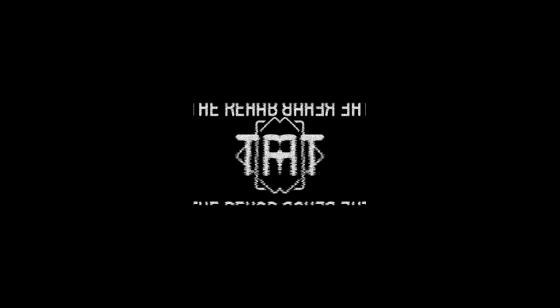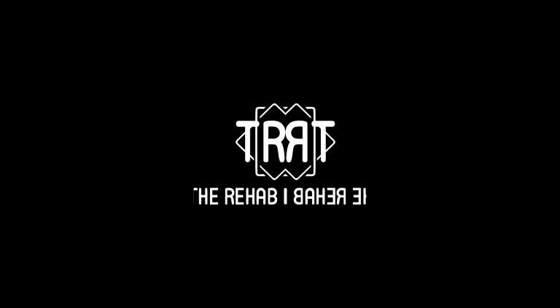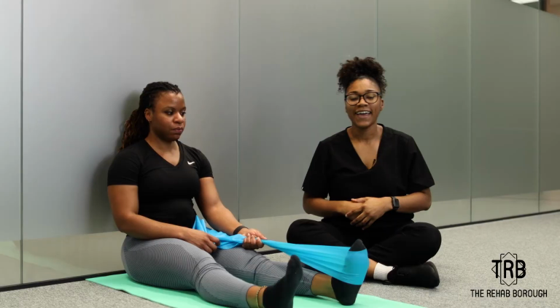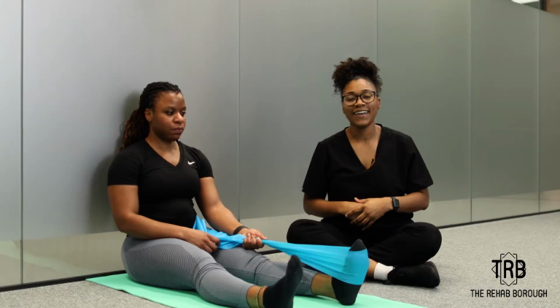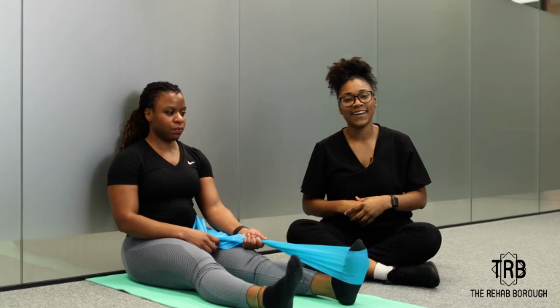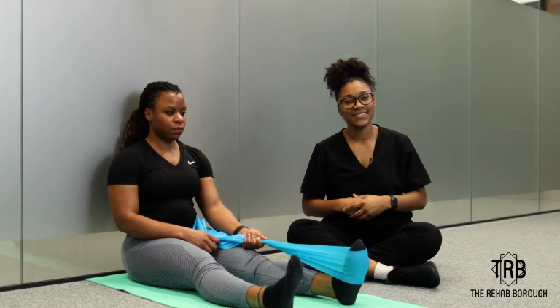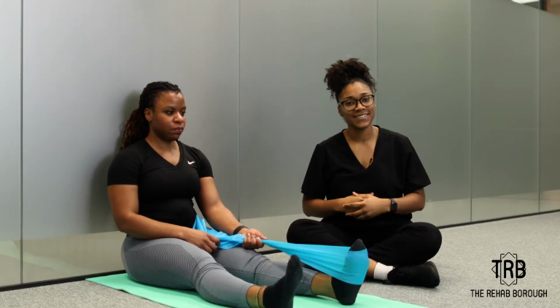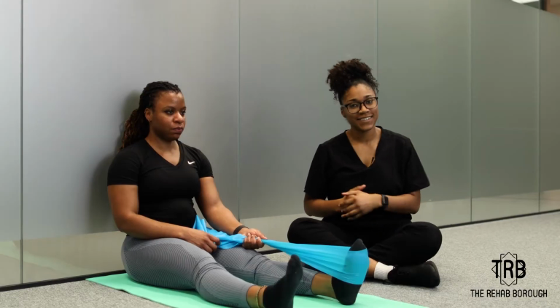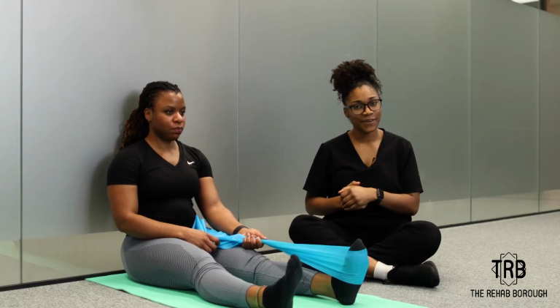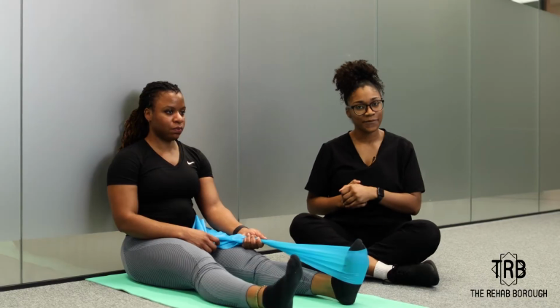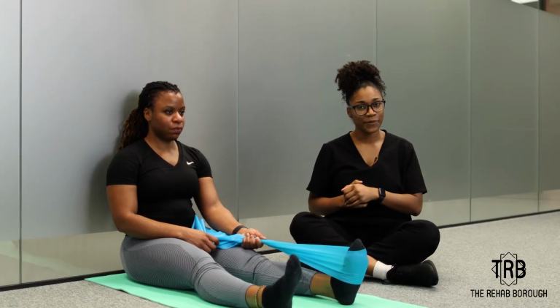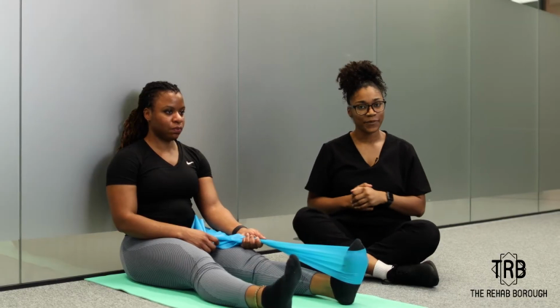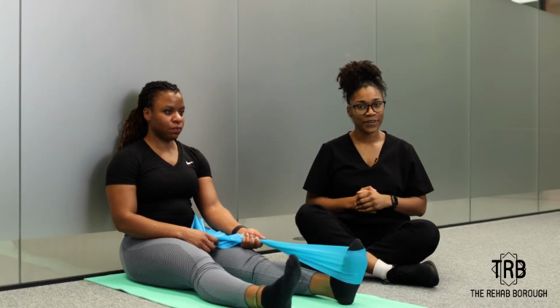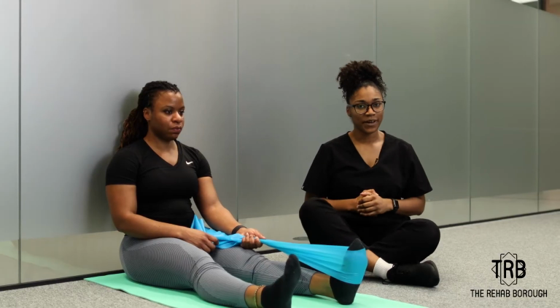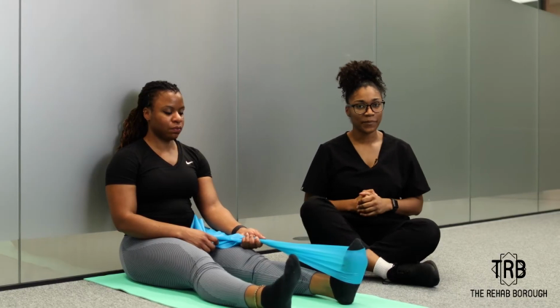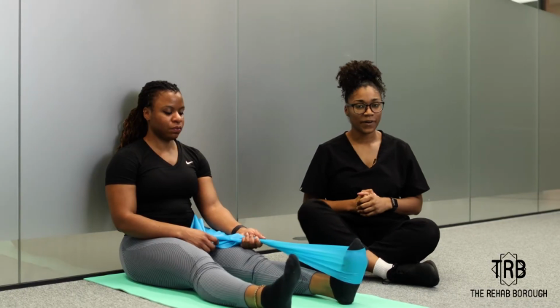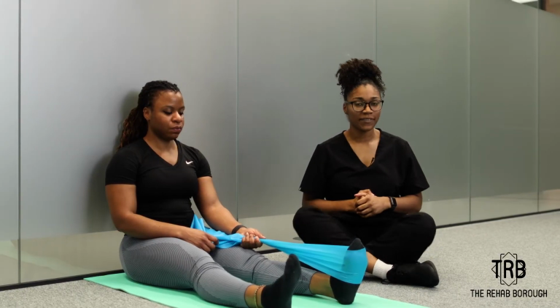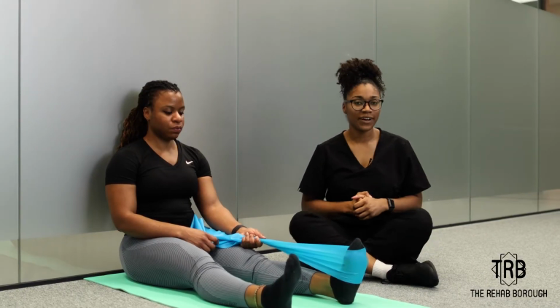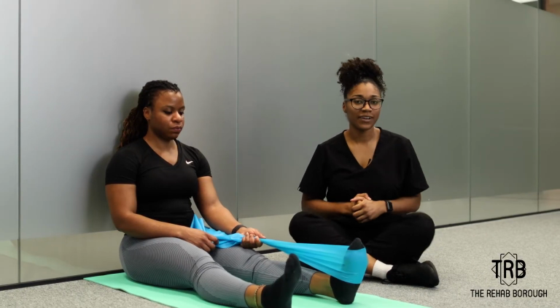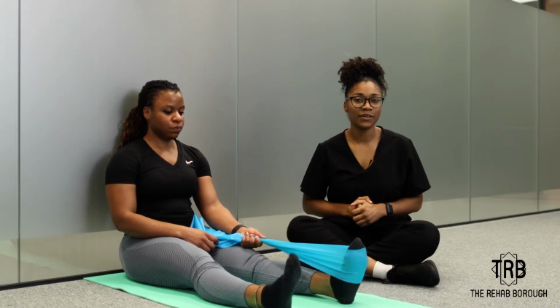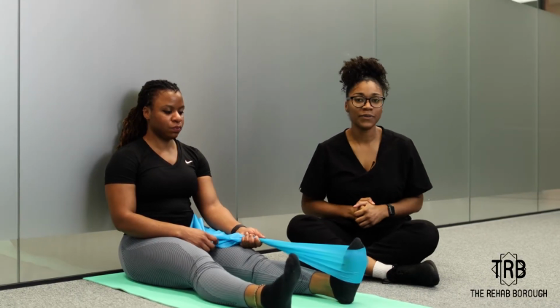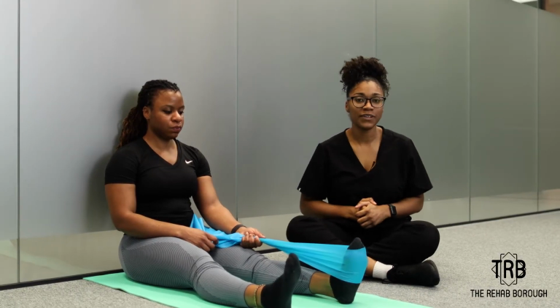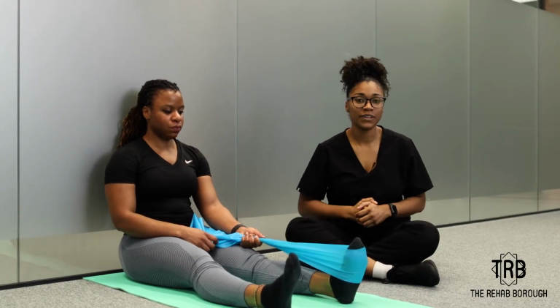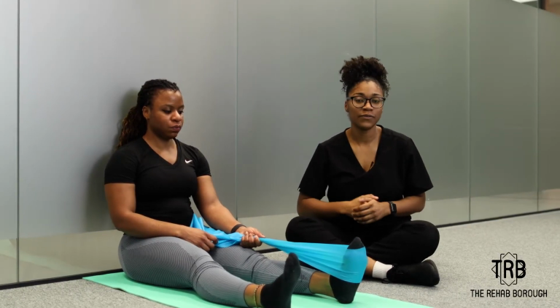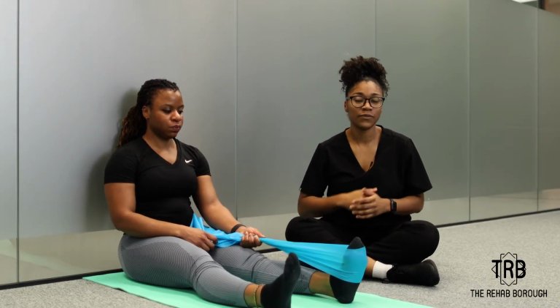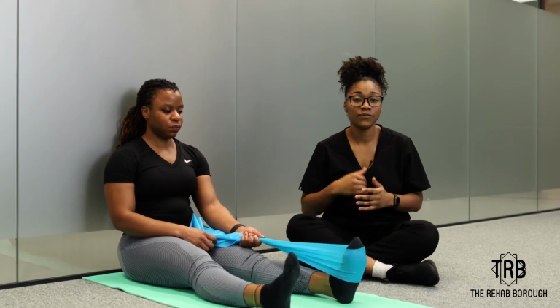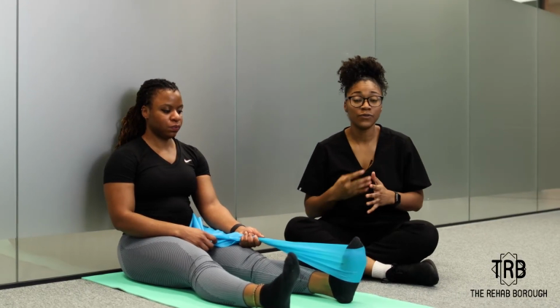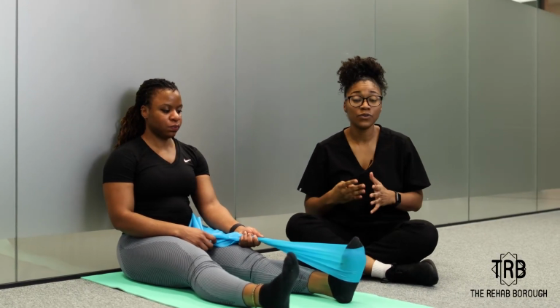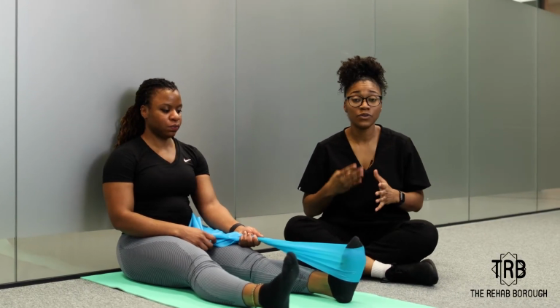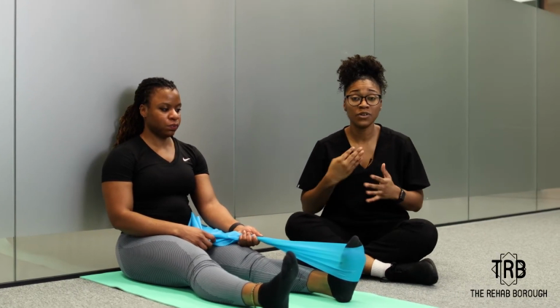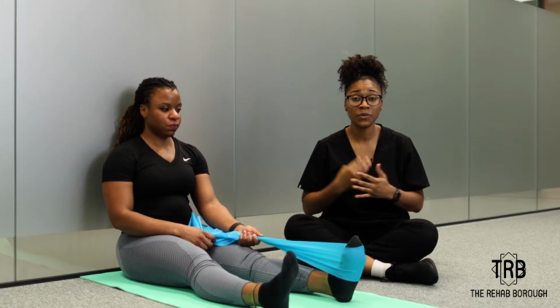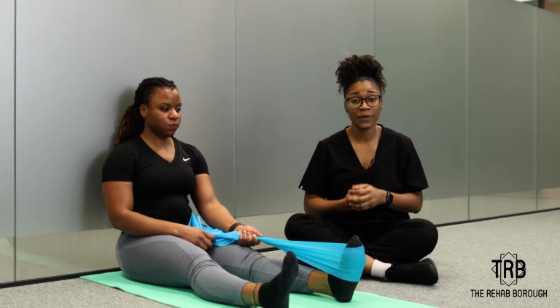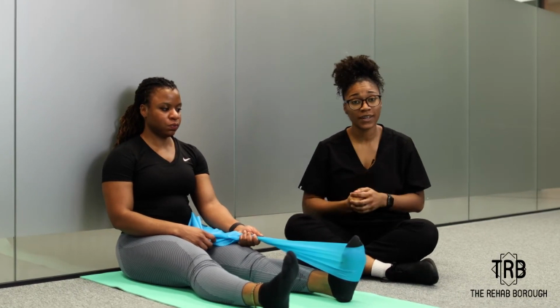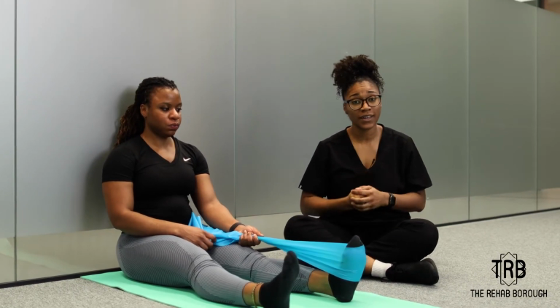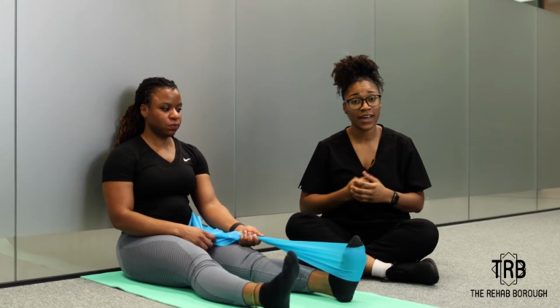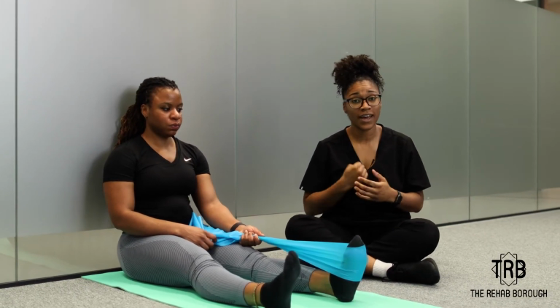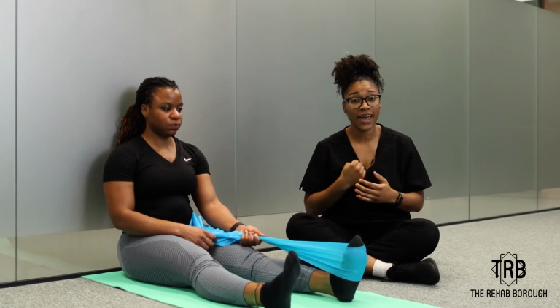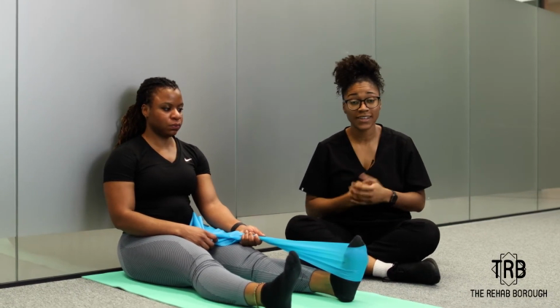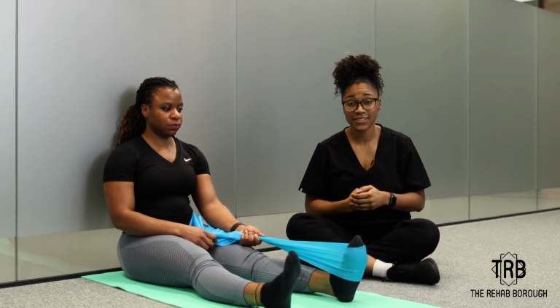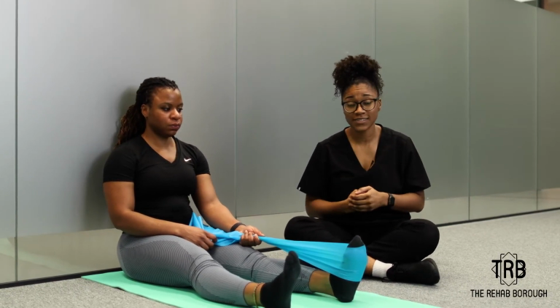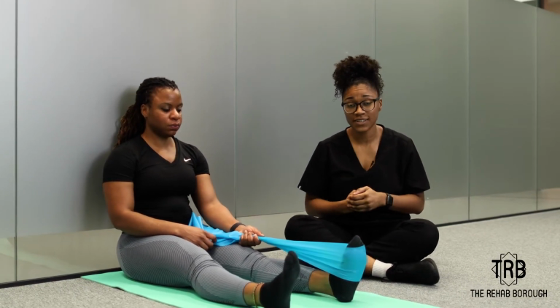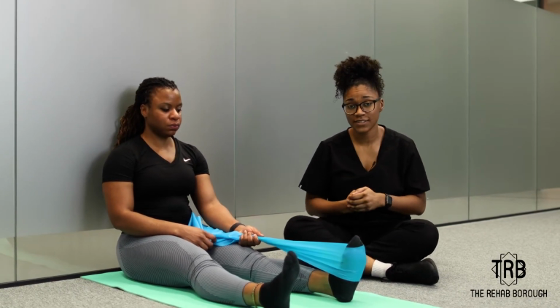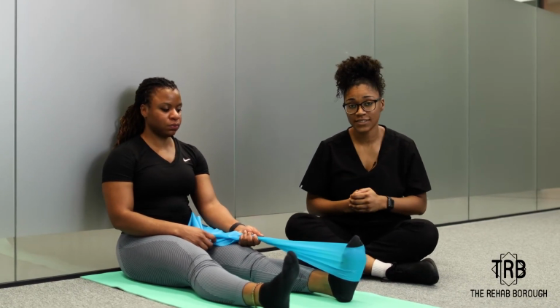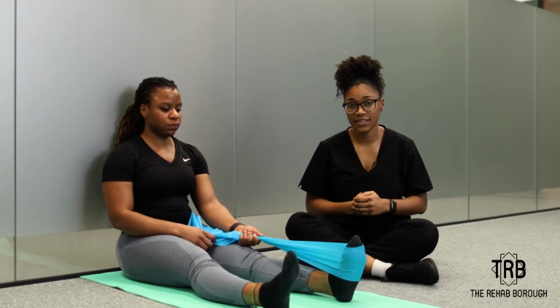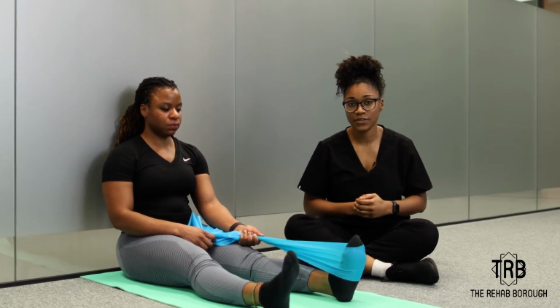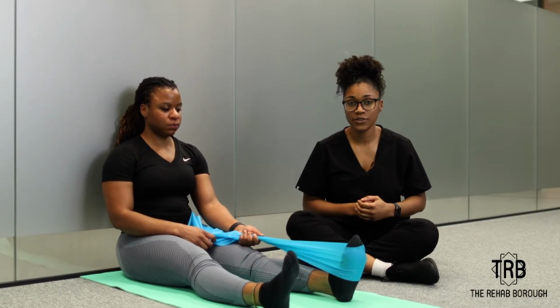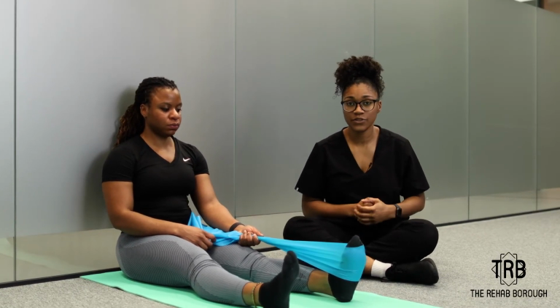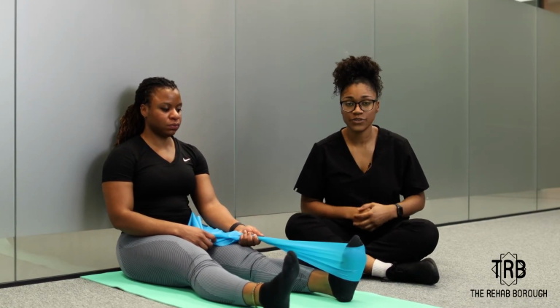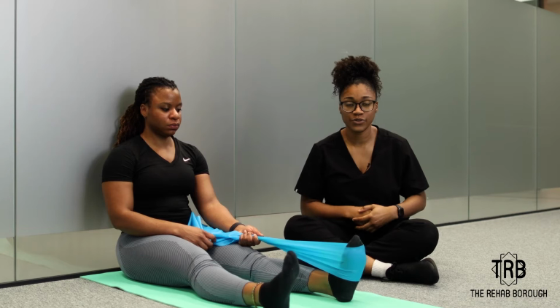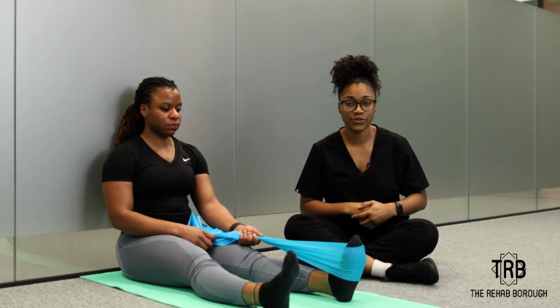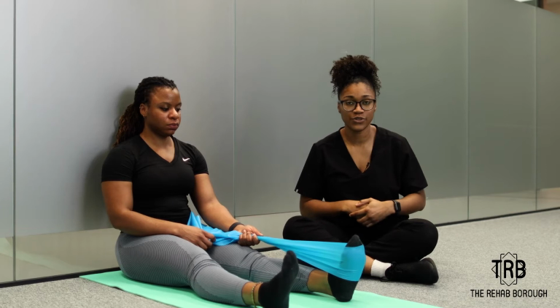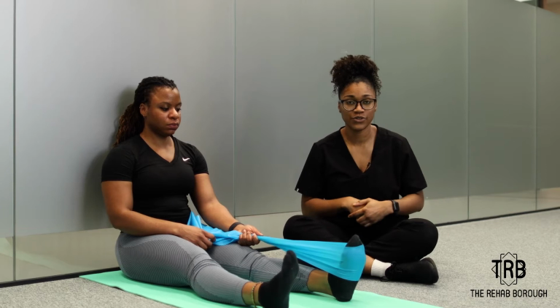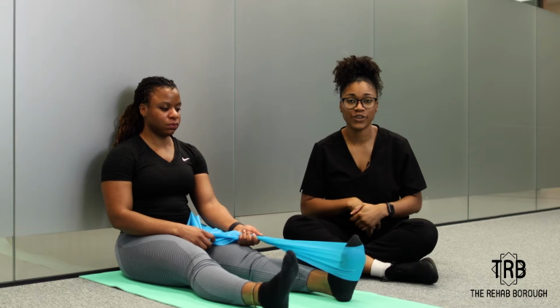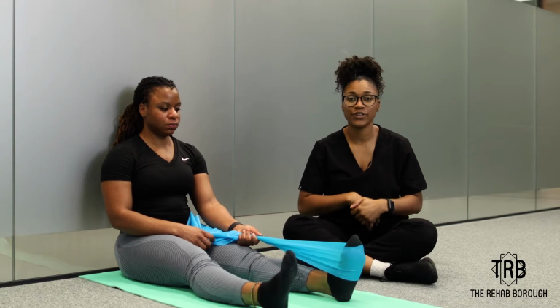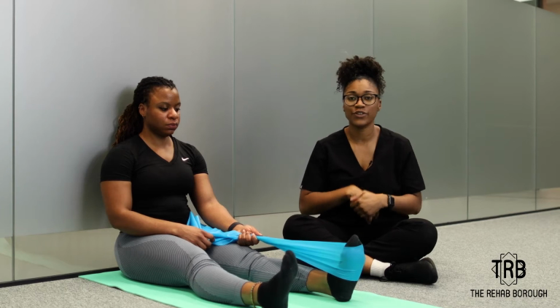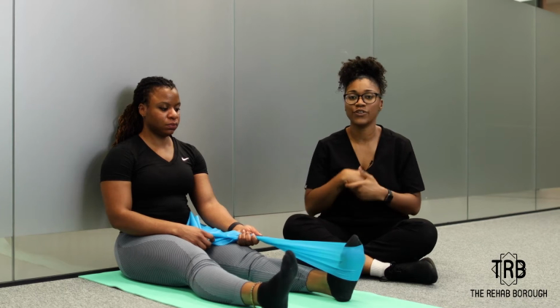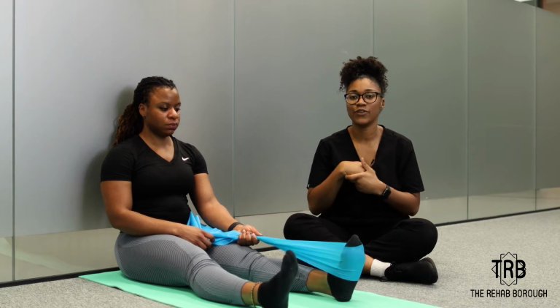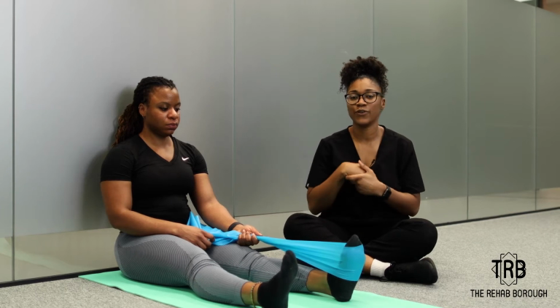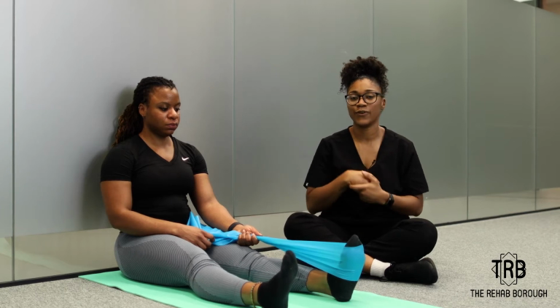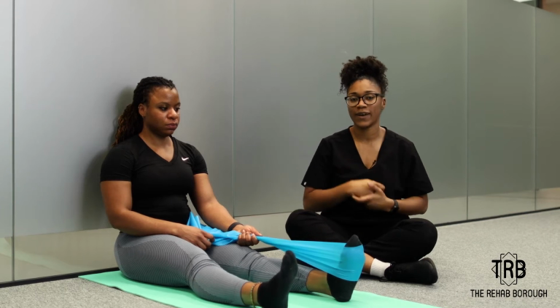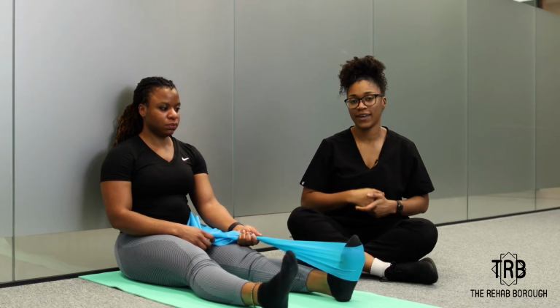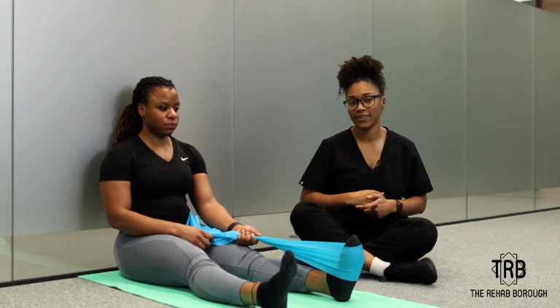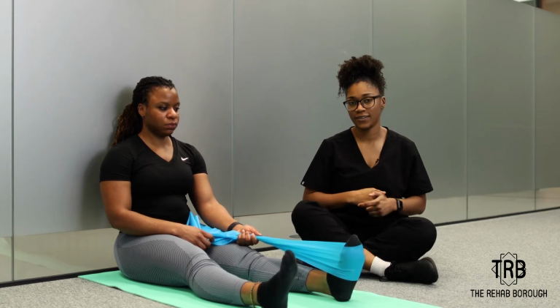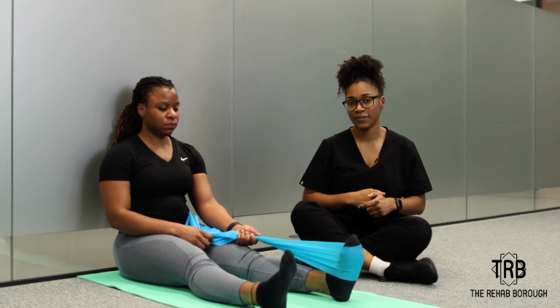Hey guys, it's Kay from the Rehab Borough and I'm going to give you four quick exercises that you can do to strengthen your ankle.